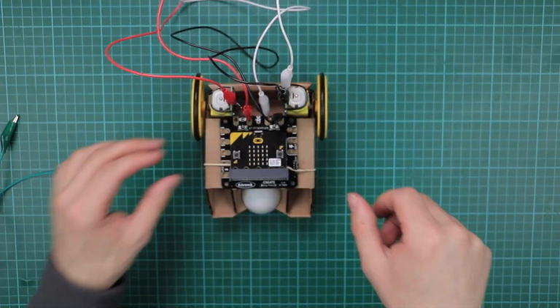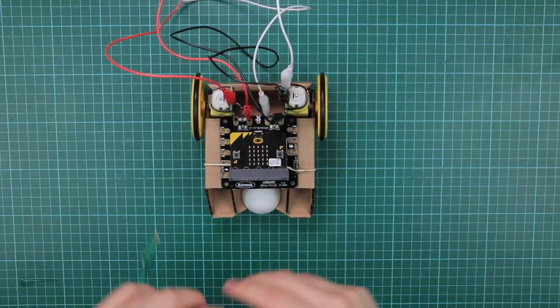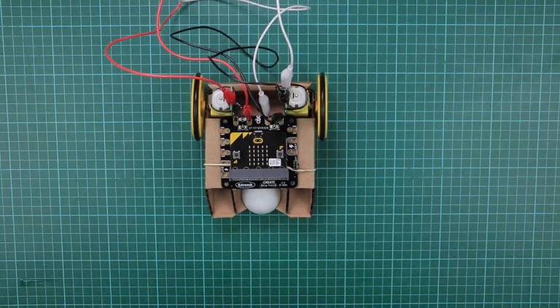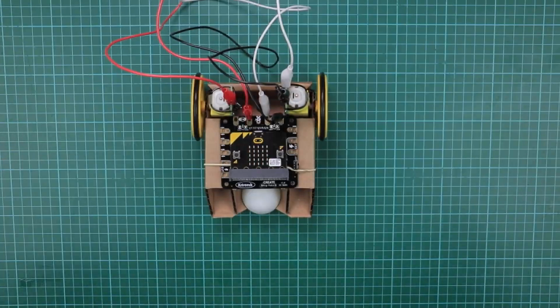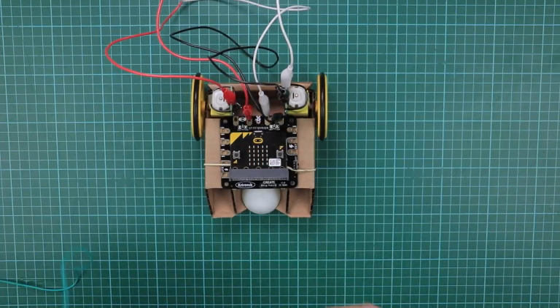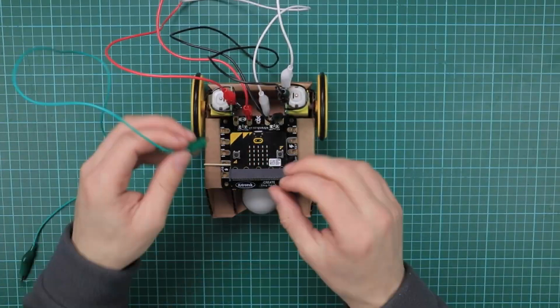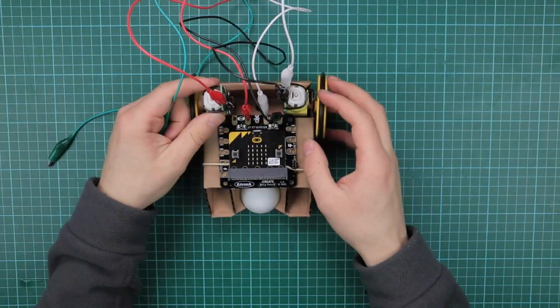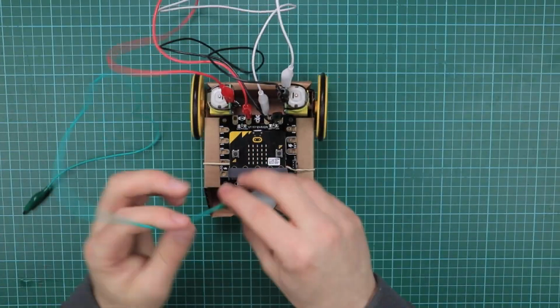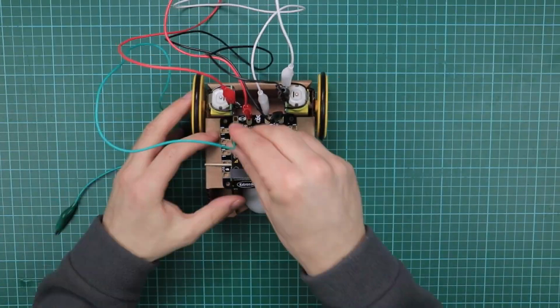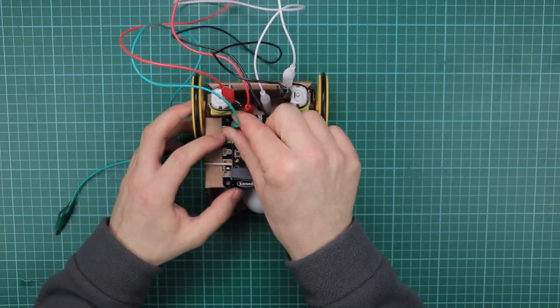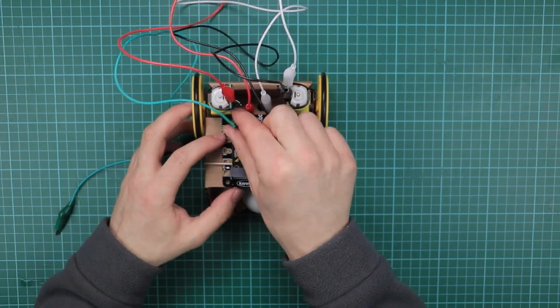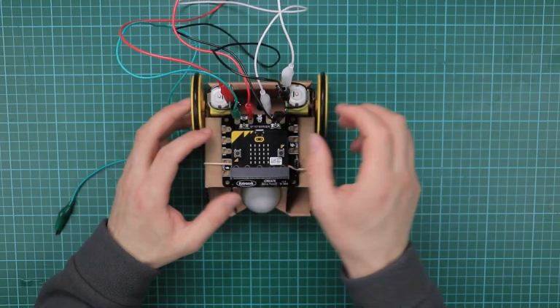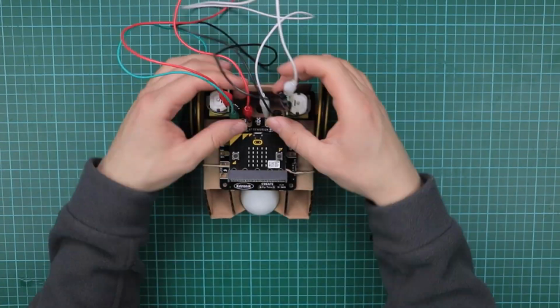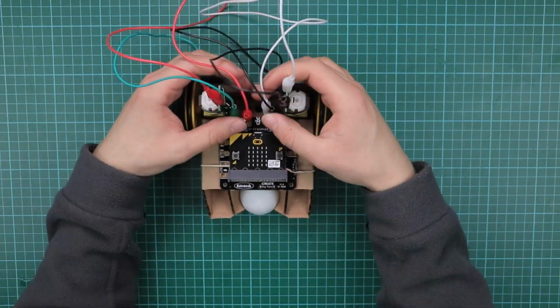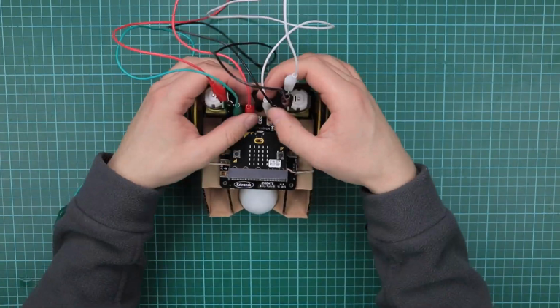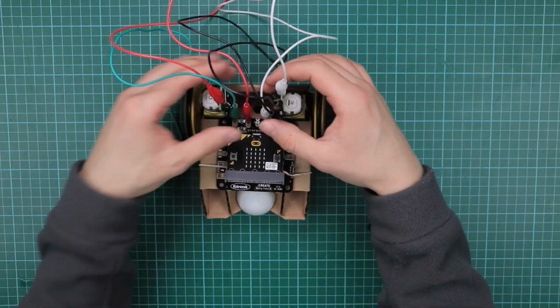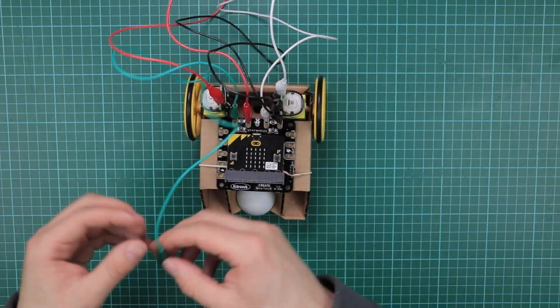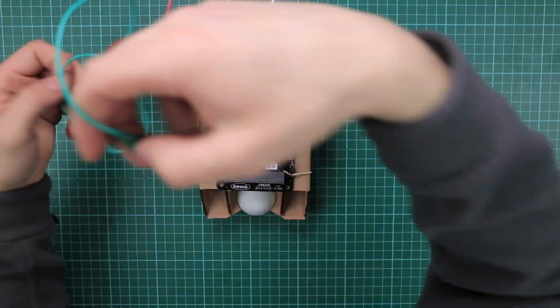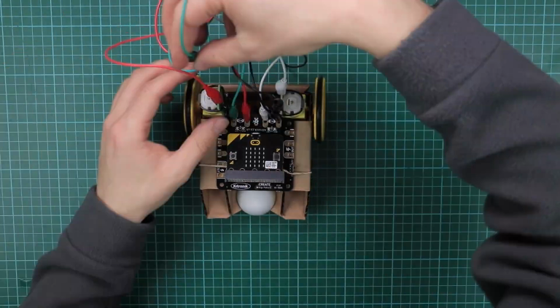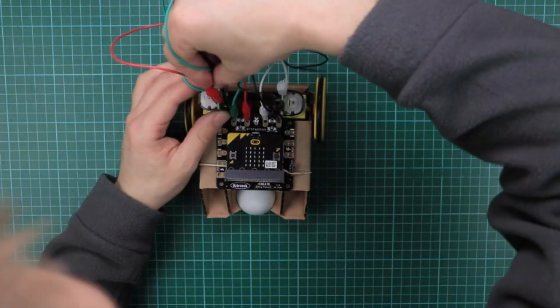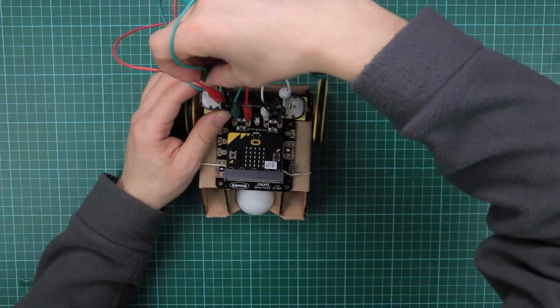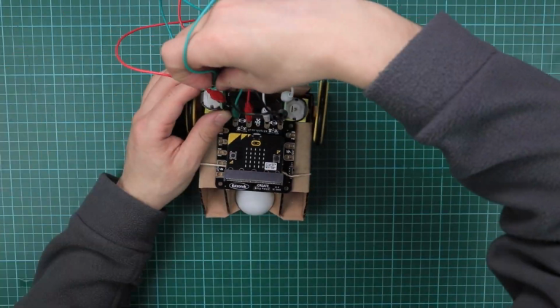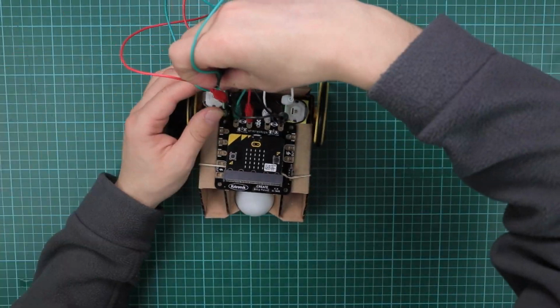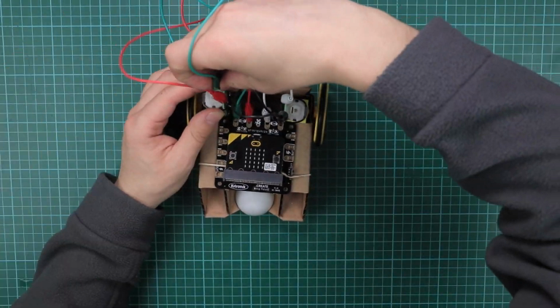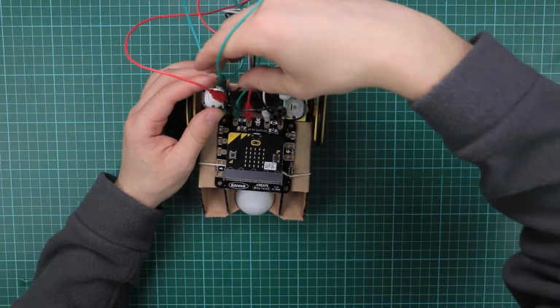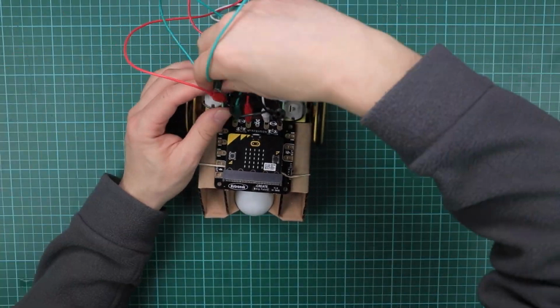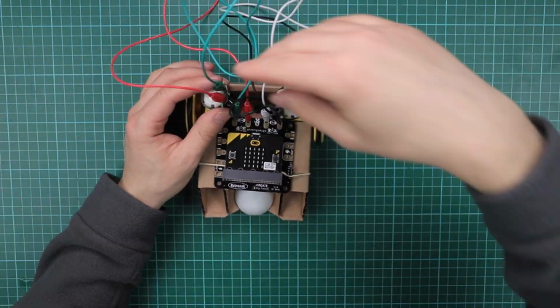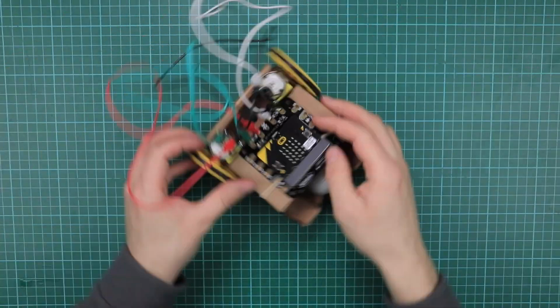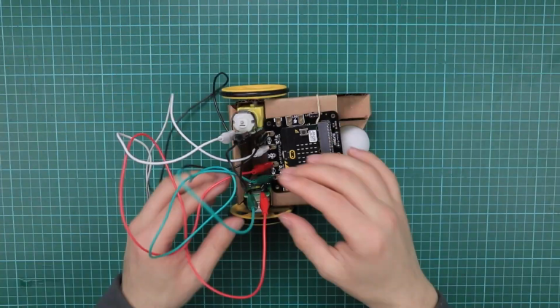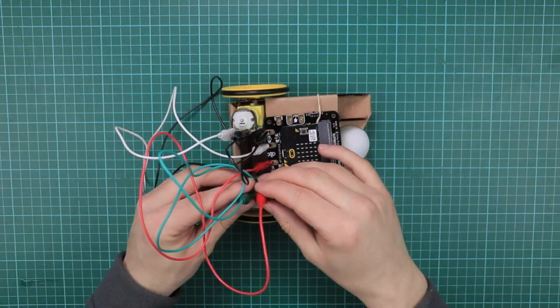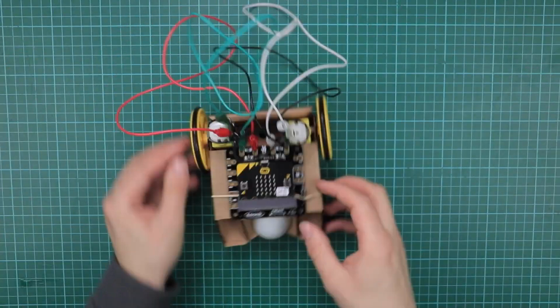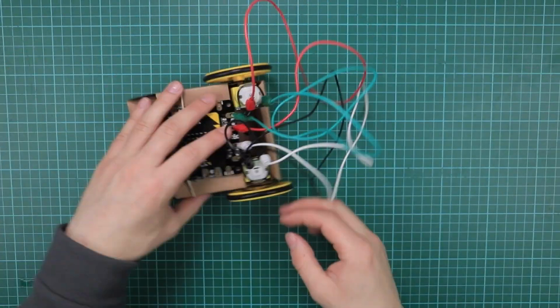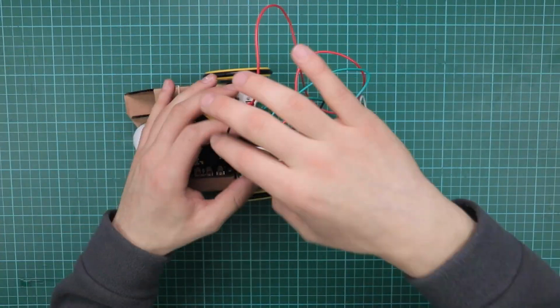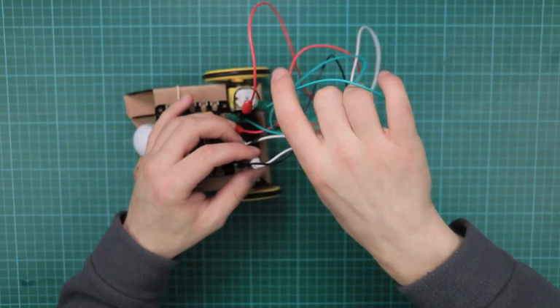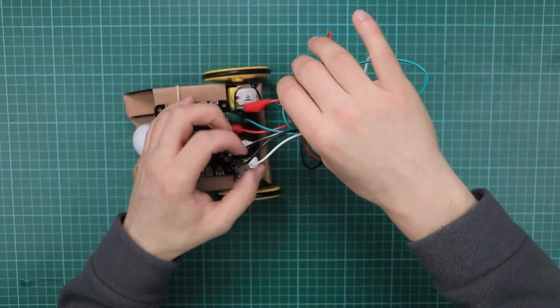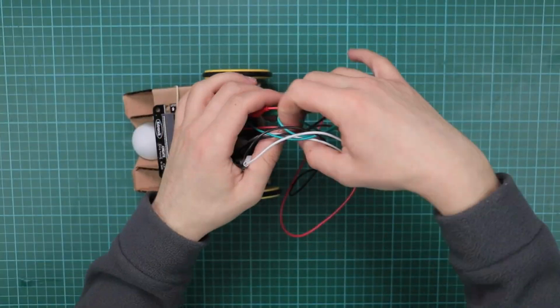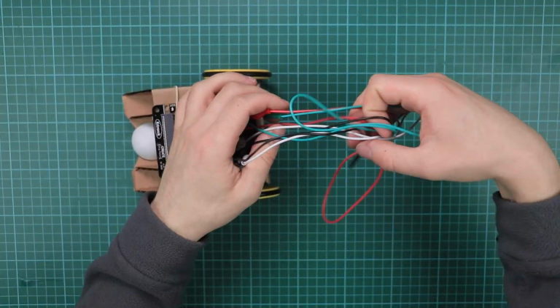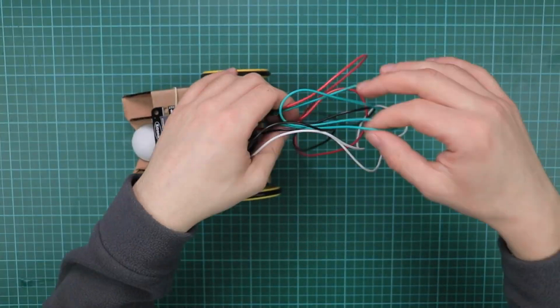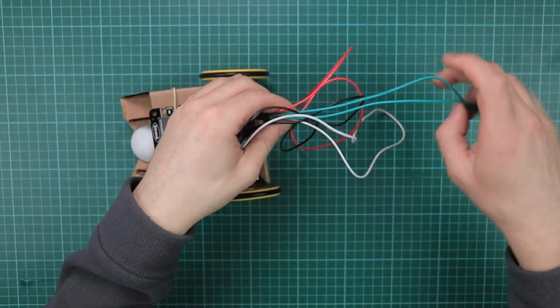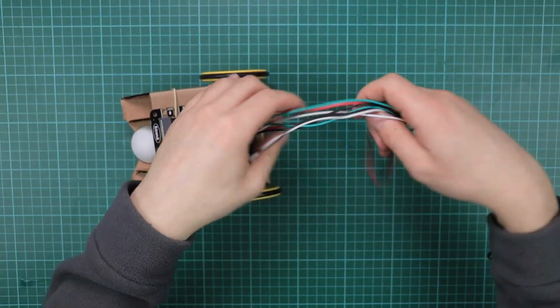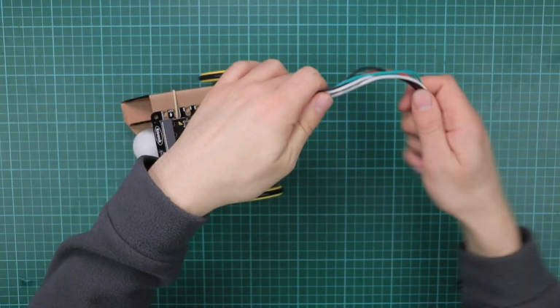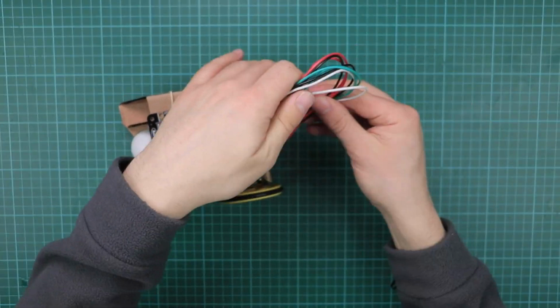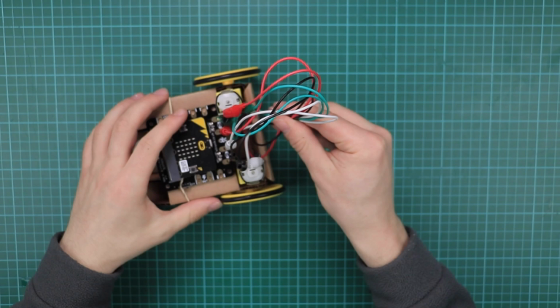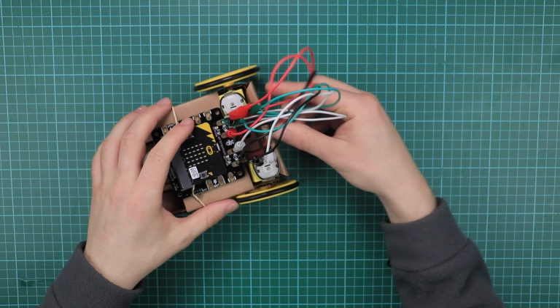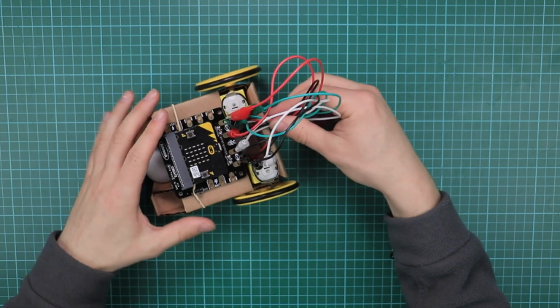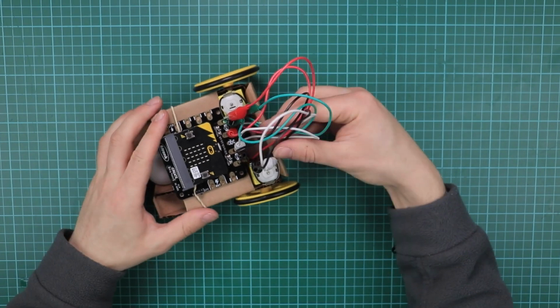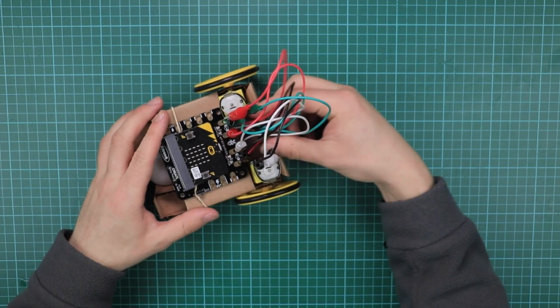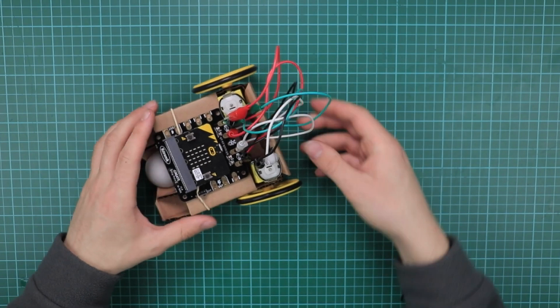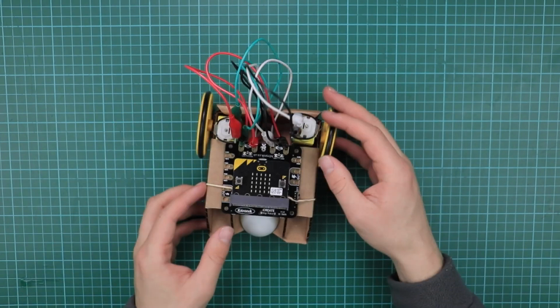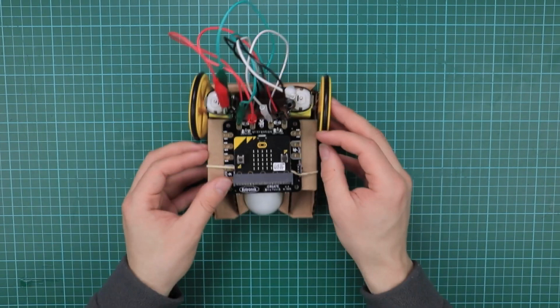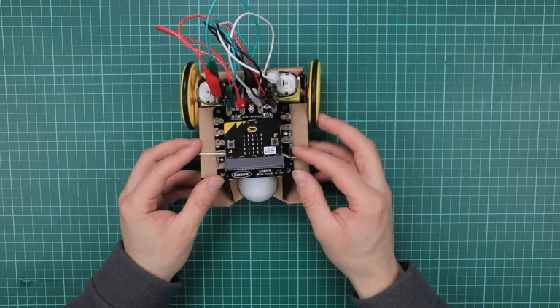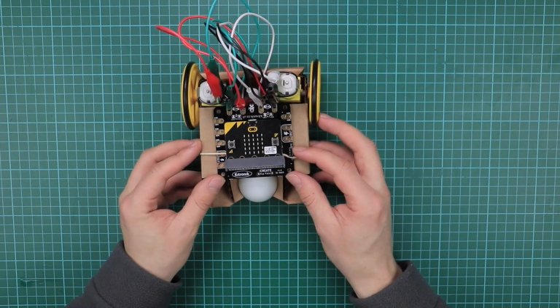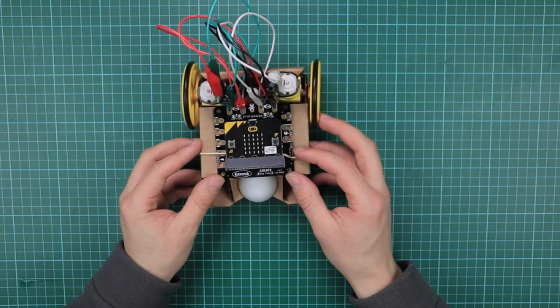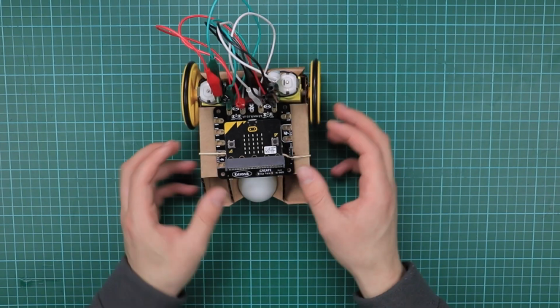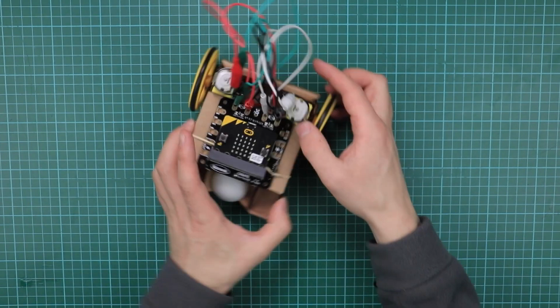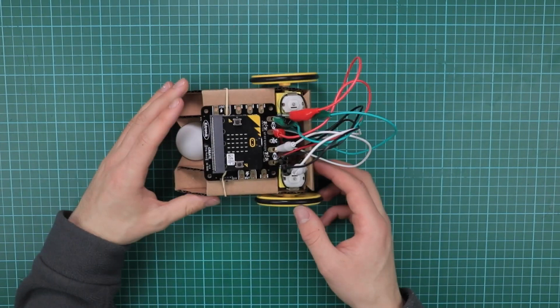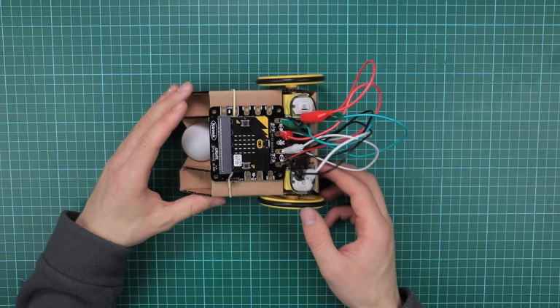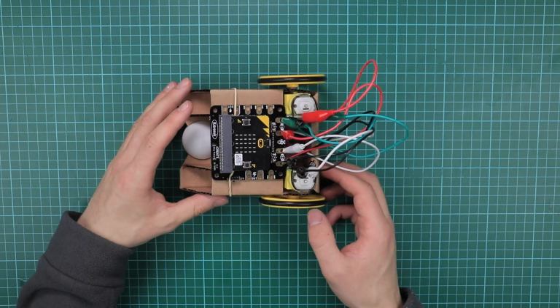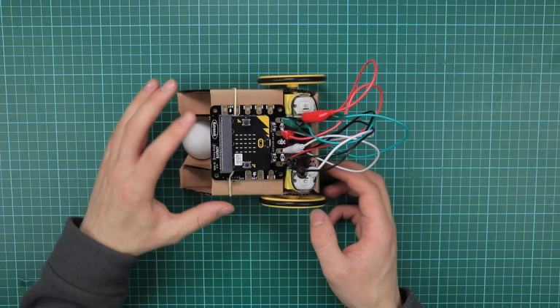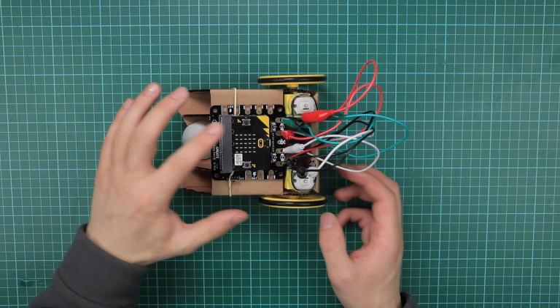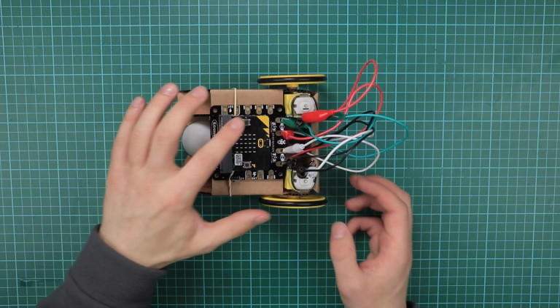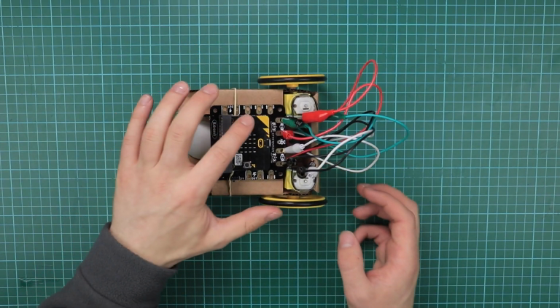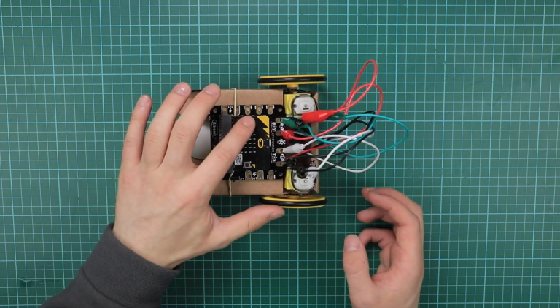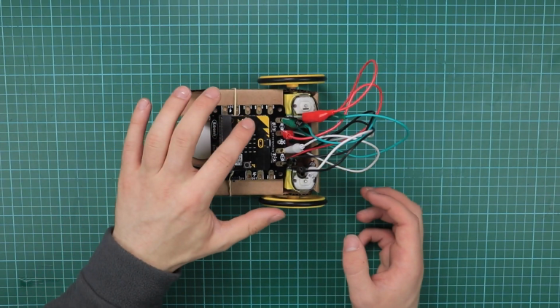The motor driver board is powered with AA batteries. Just program and add a BBC micro:bit to get started with your robot.